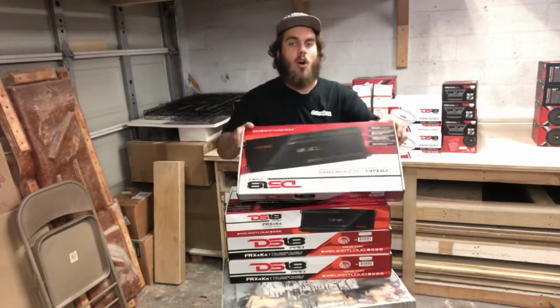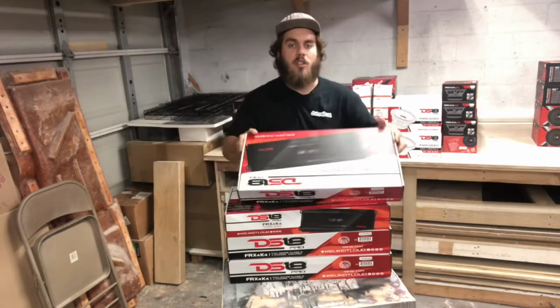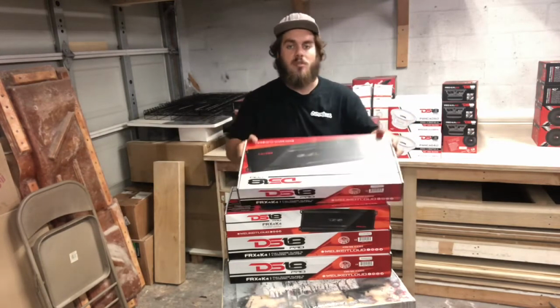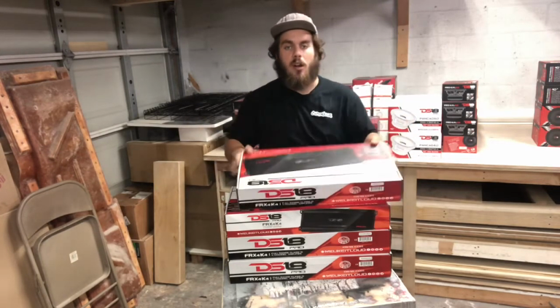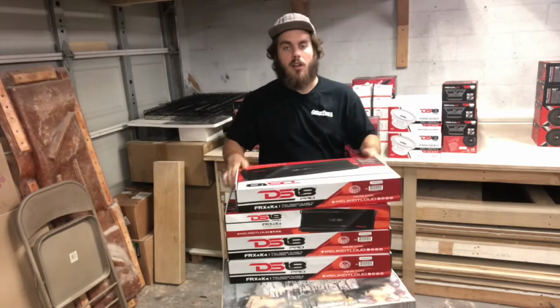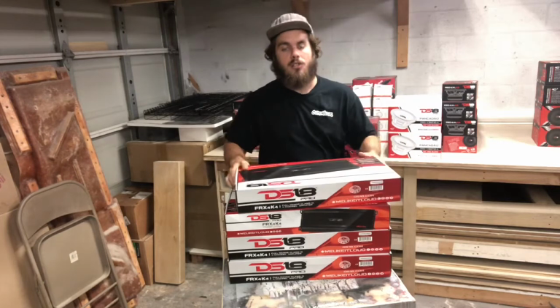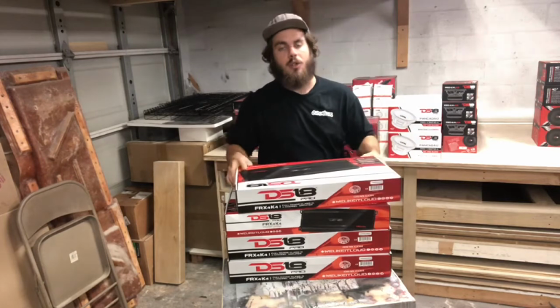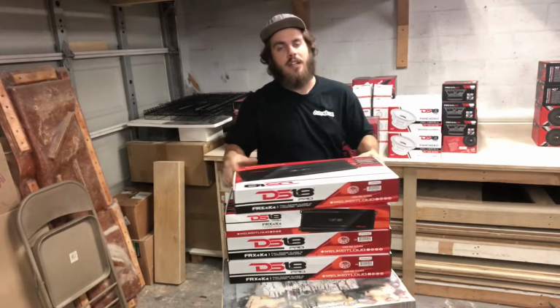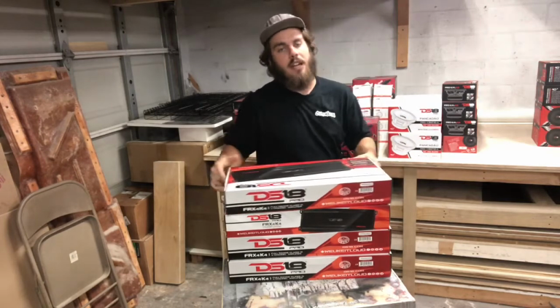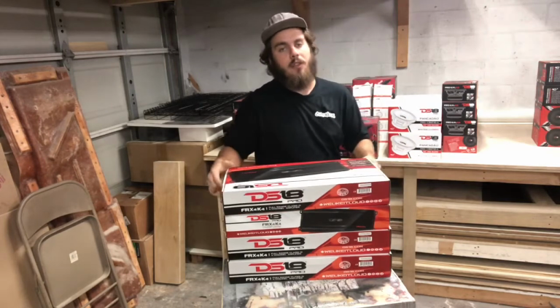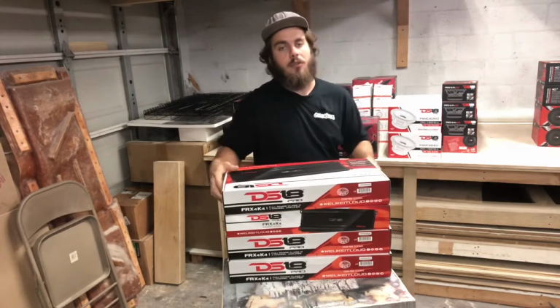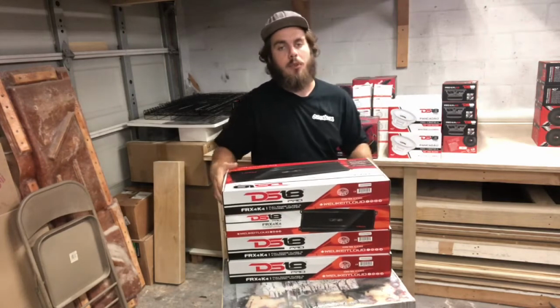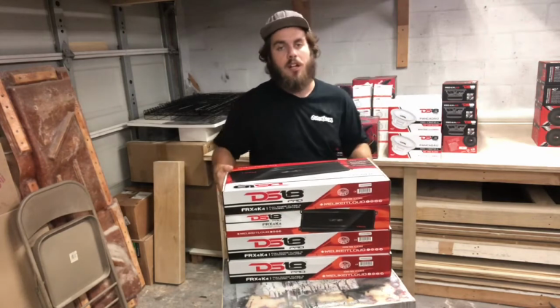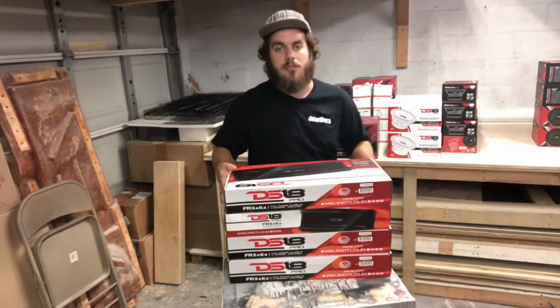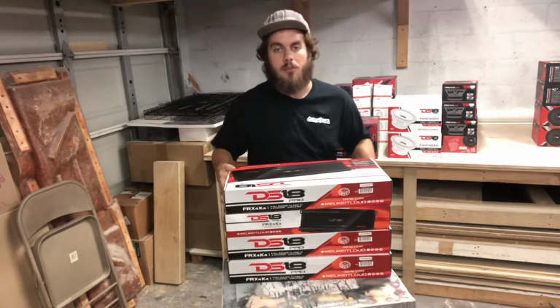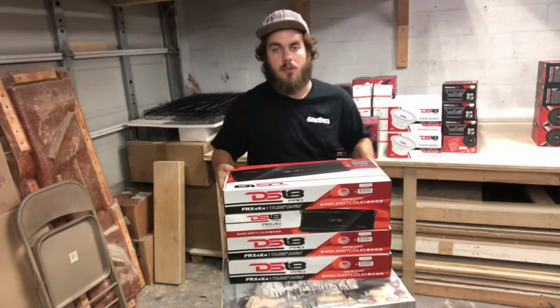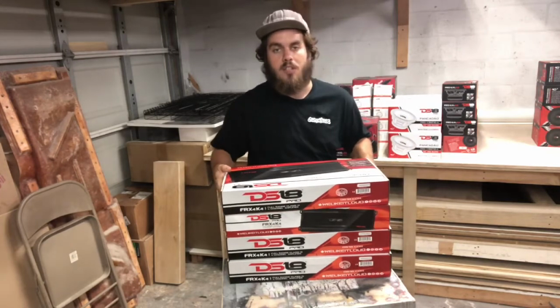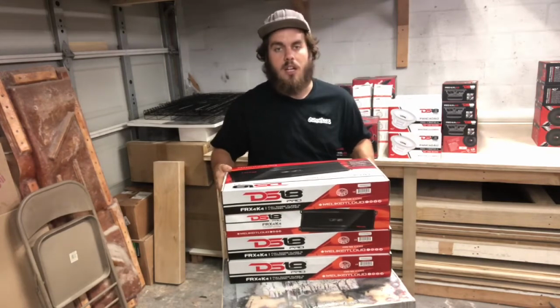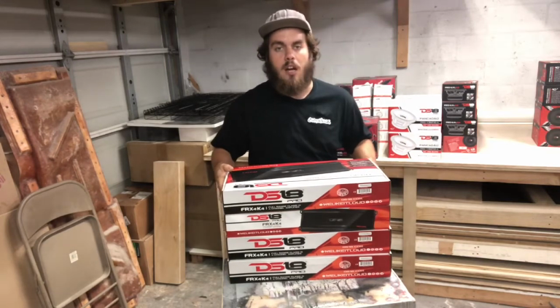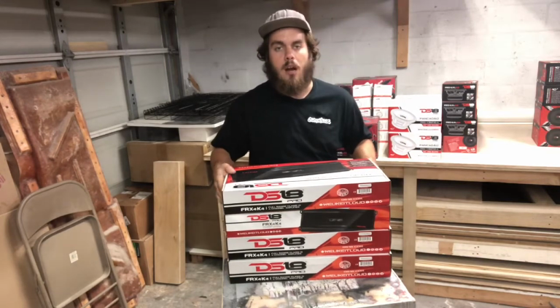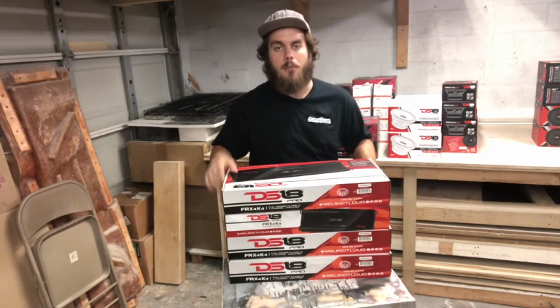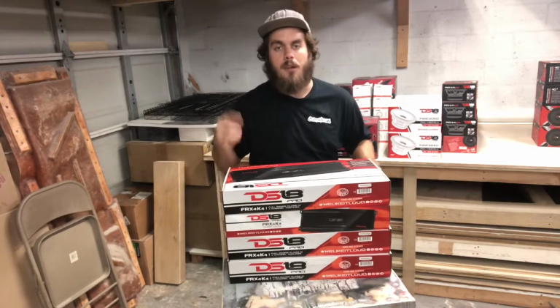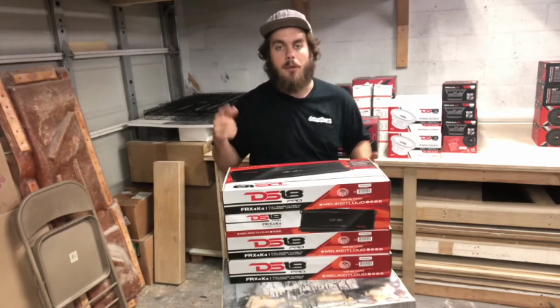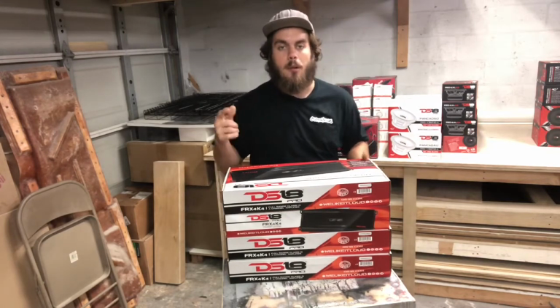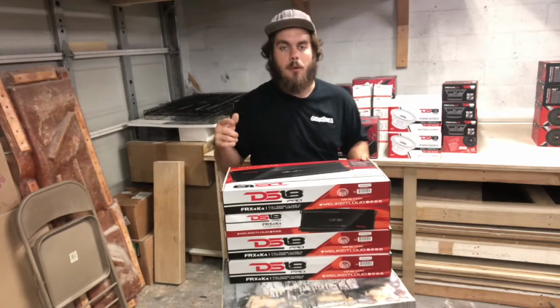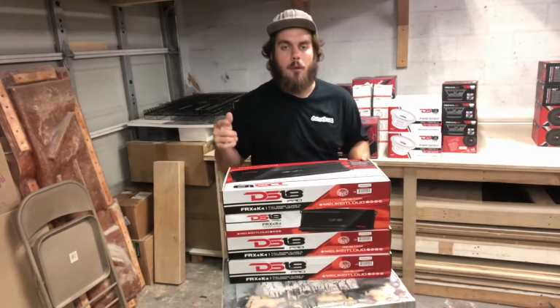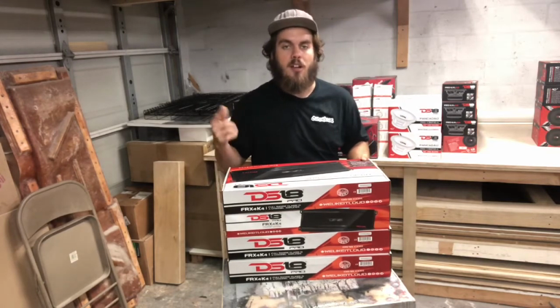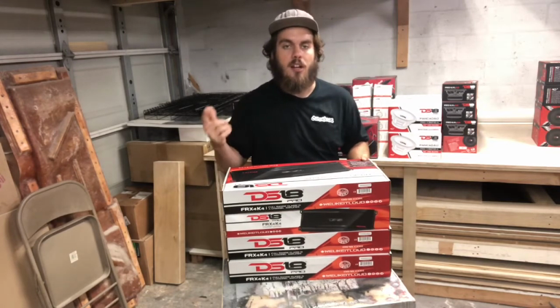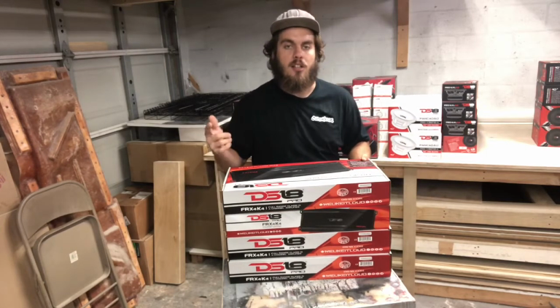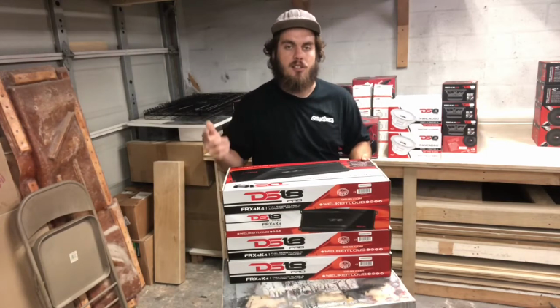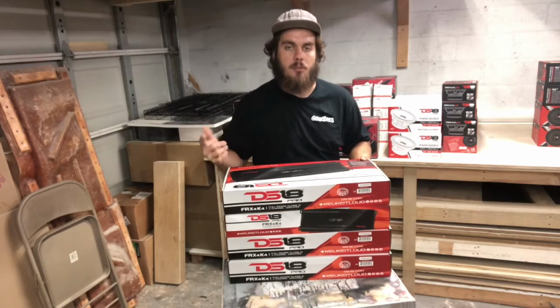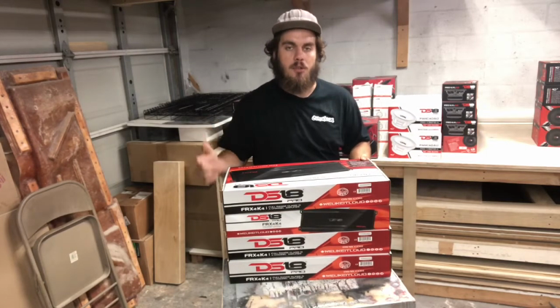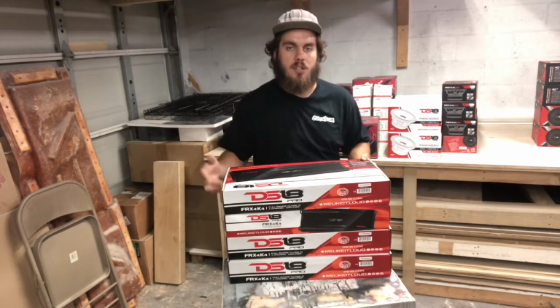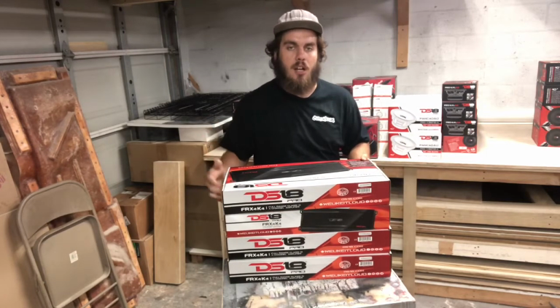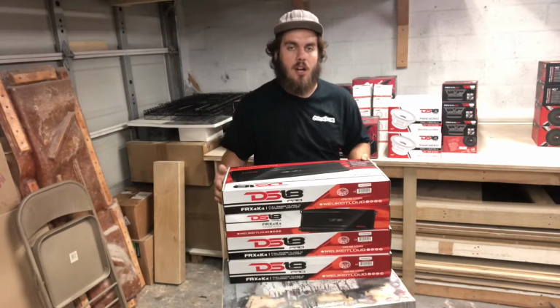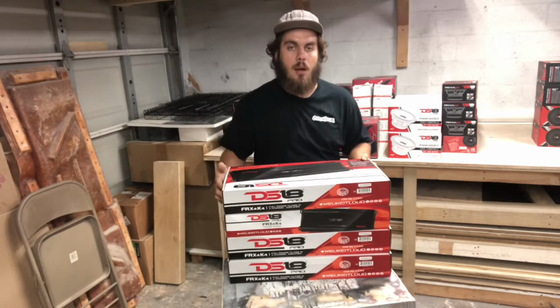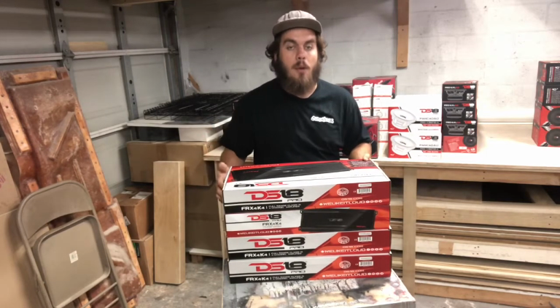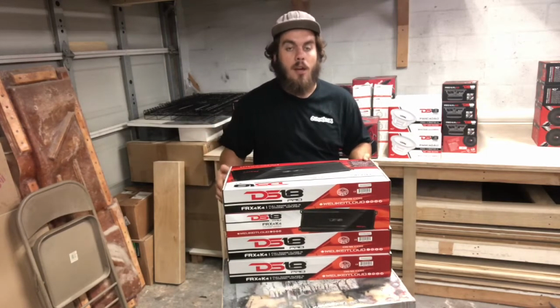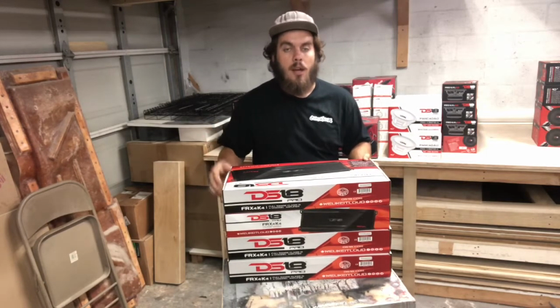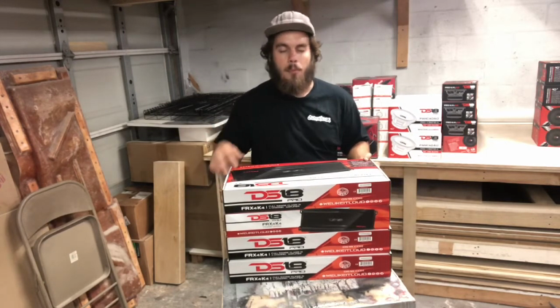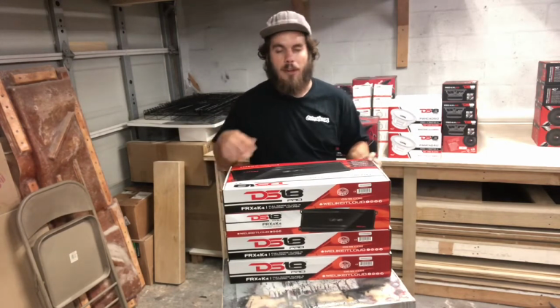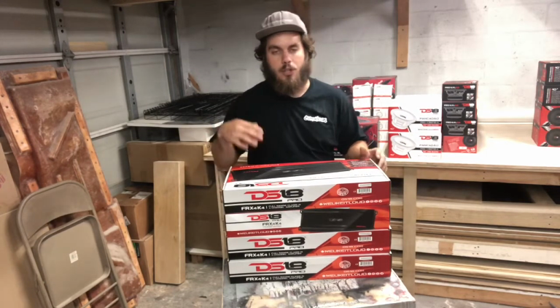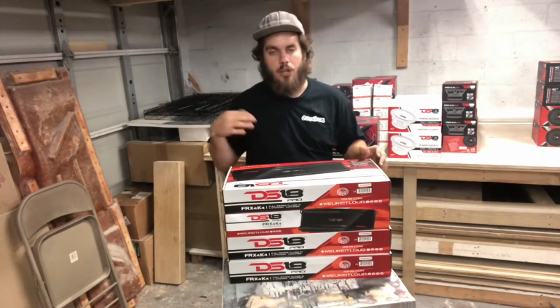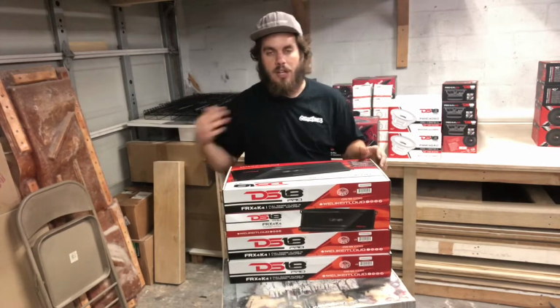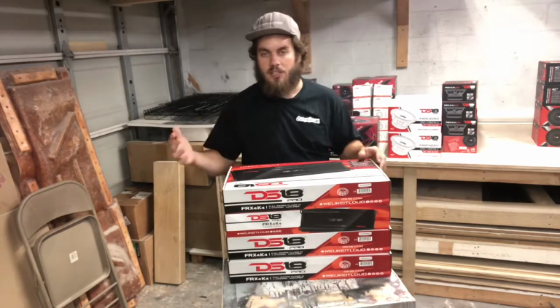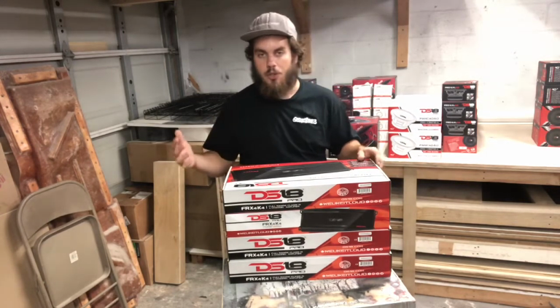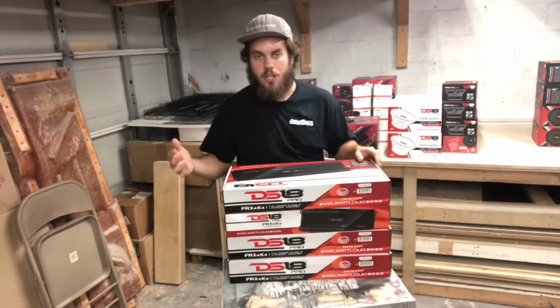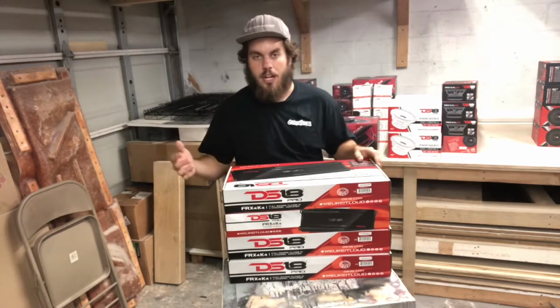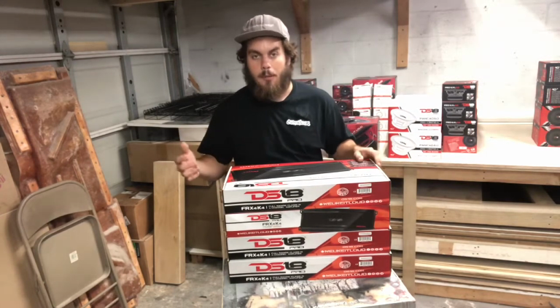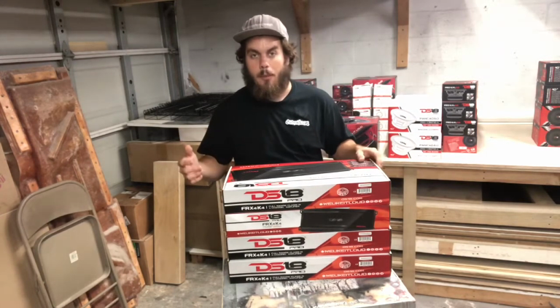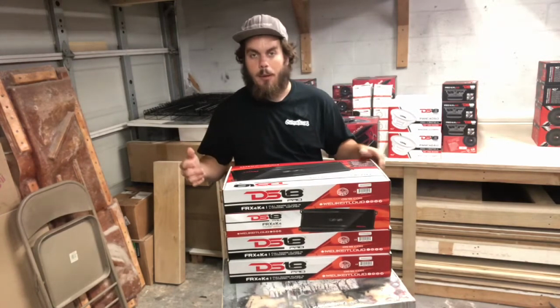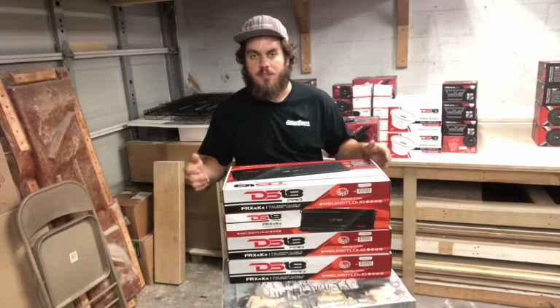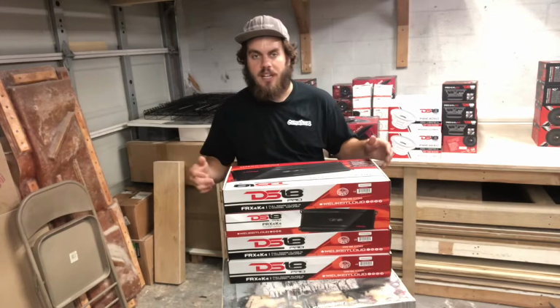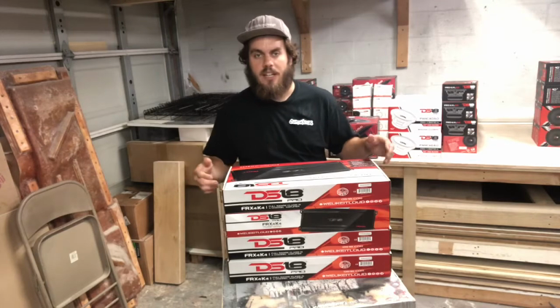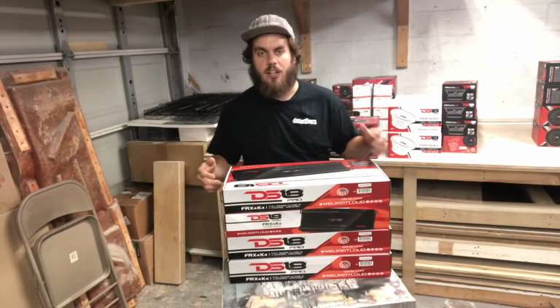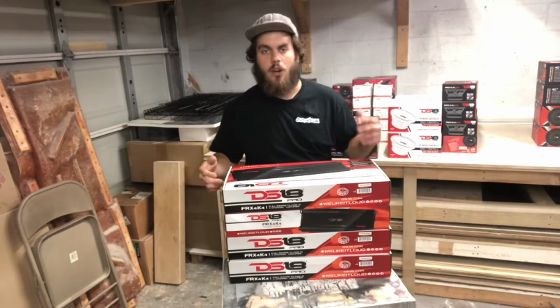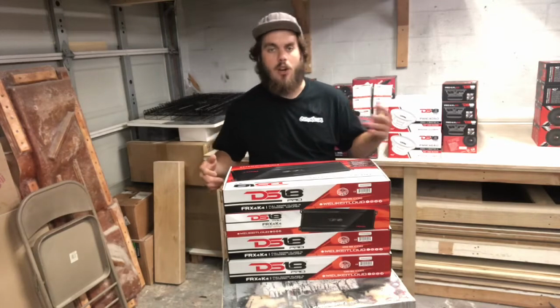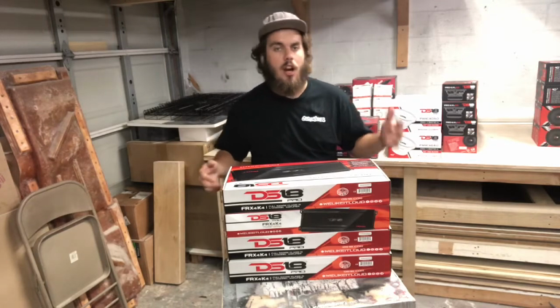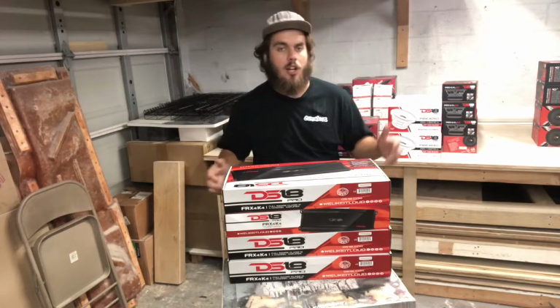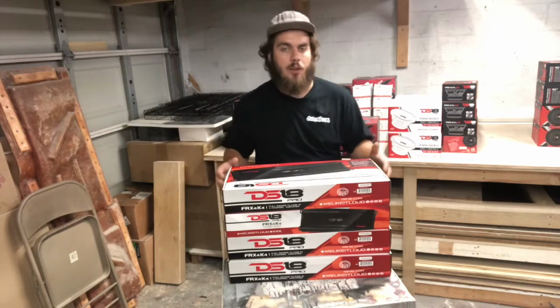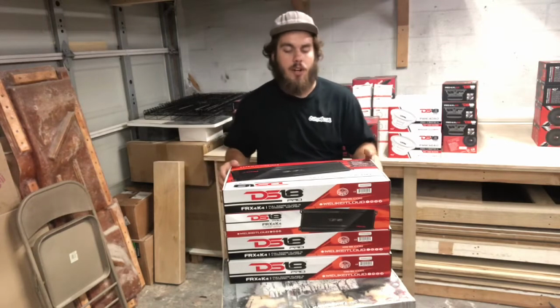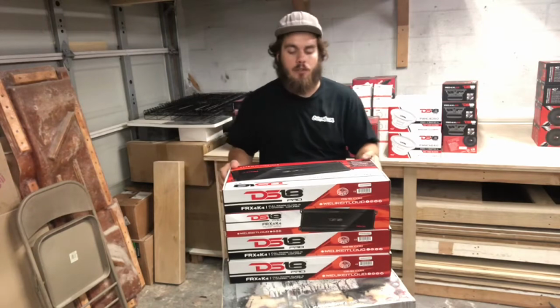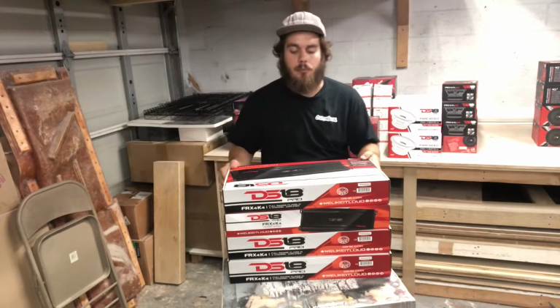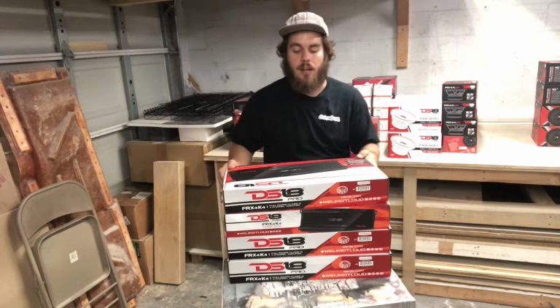All these products you can get from customlows.com, www.customlows.com. Make sure you guys go check out our website and get all your audio gear from there.